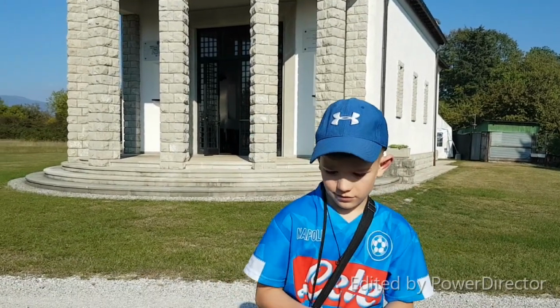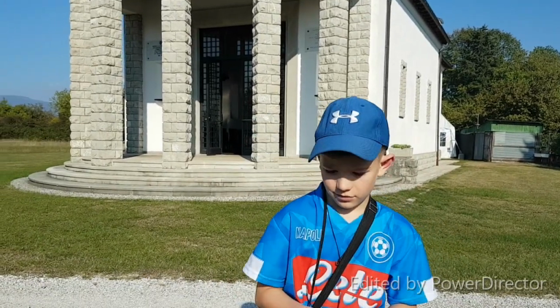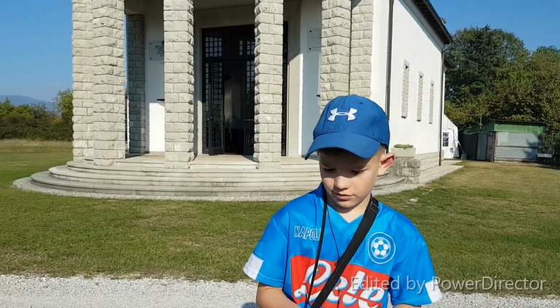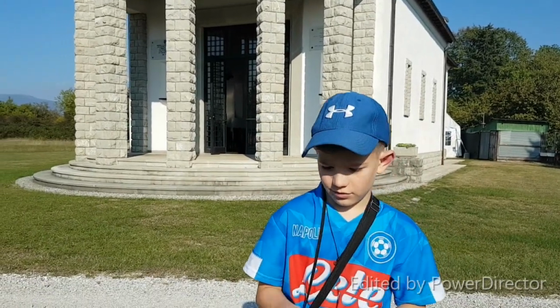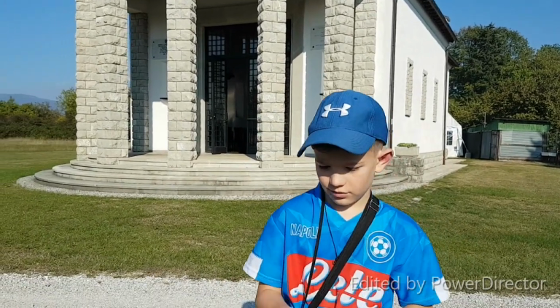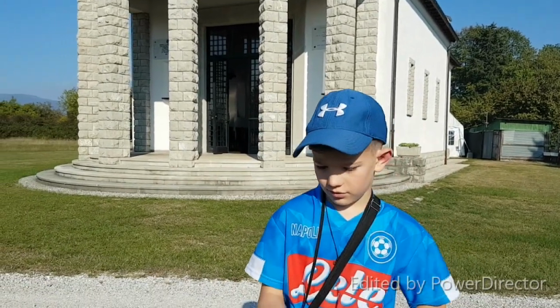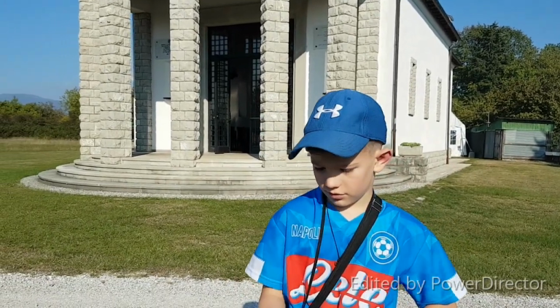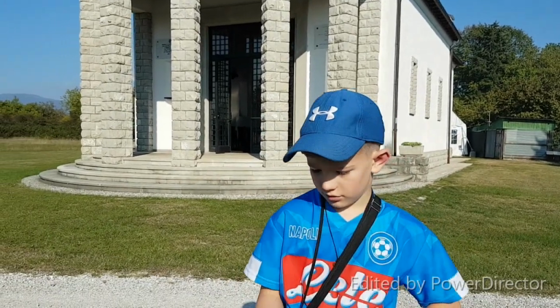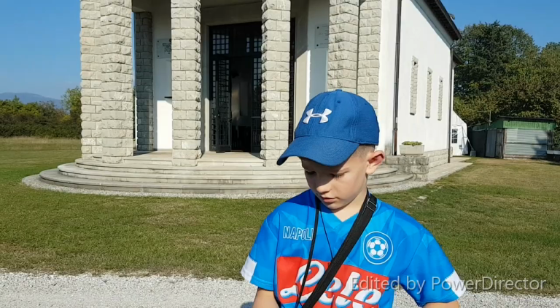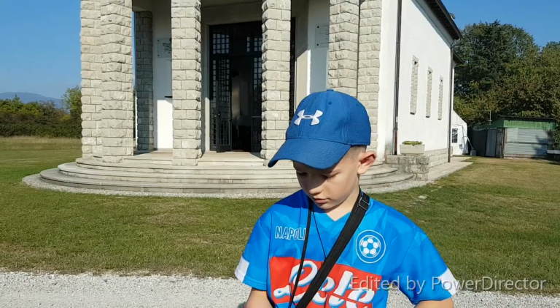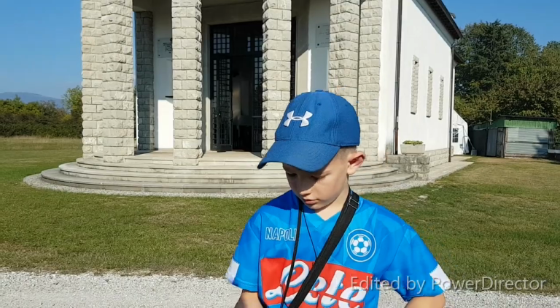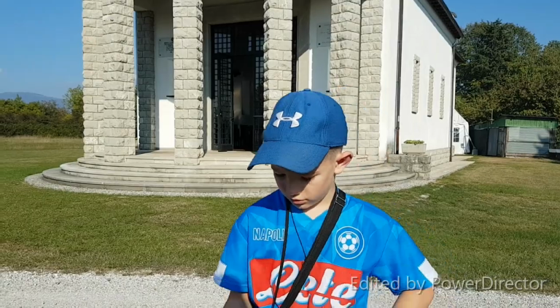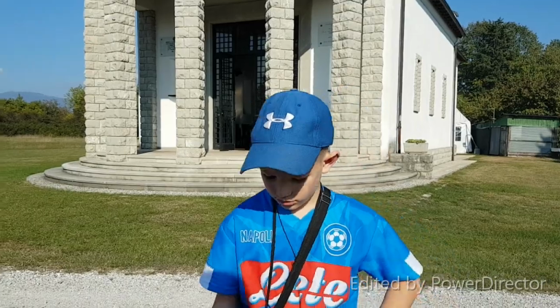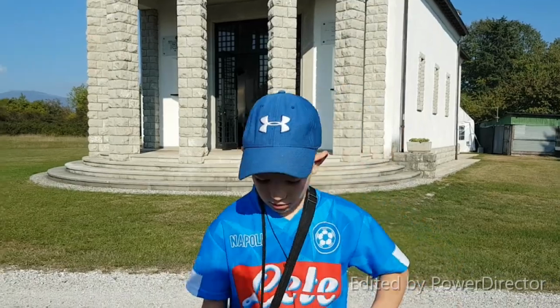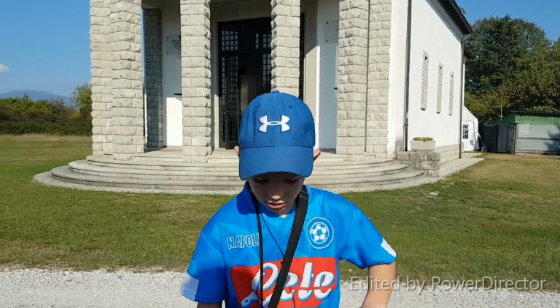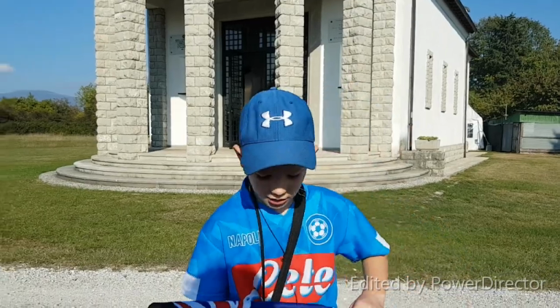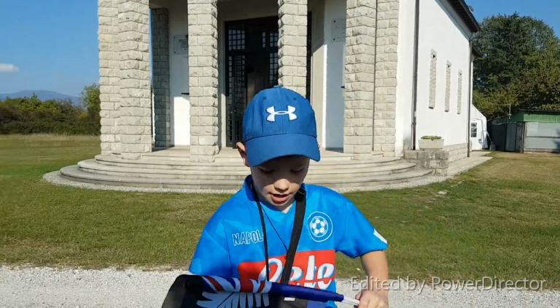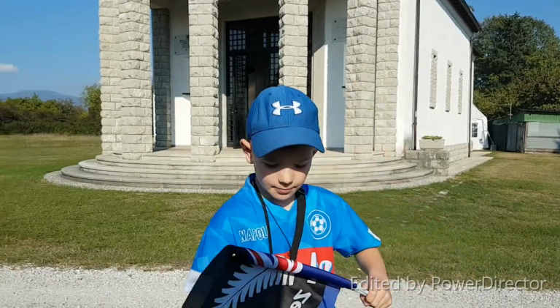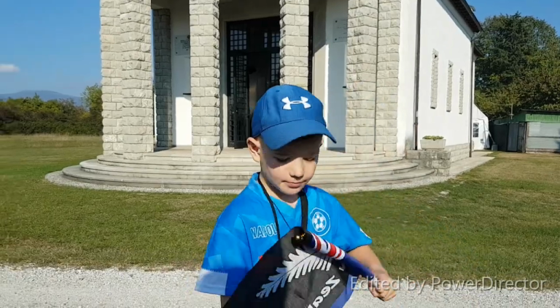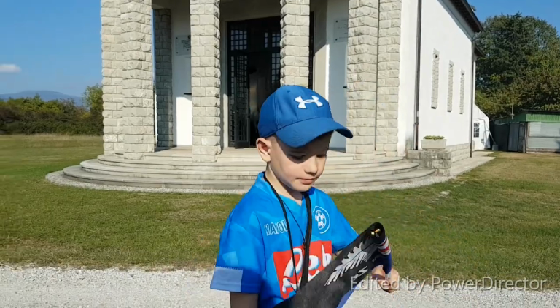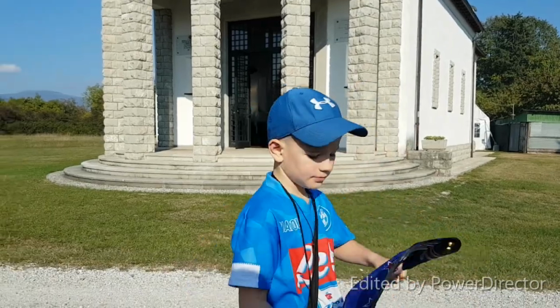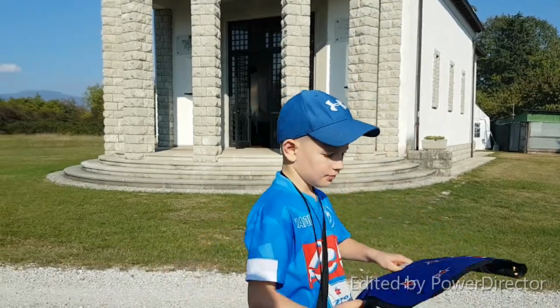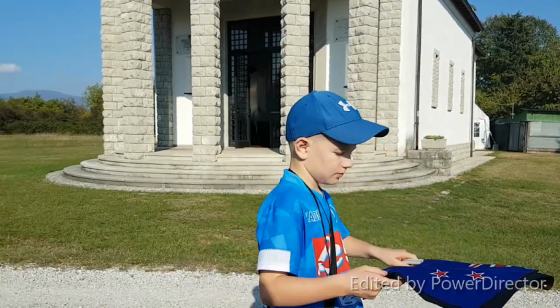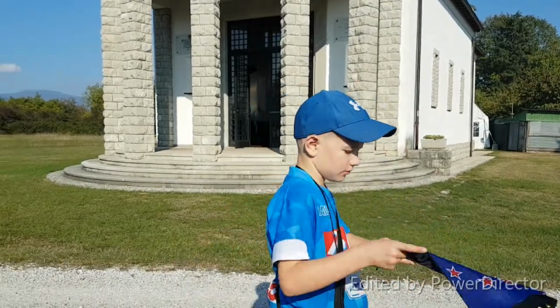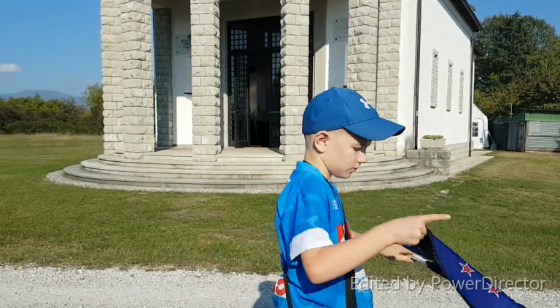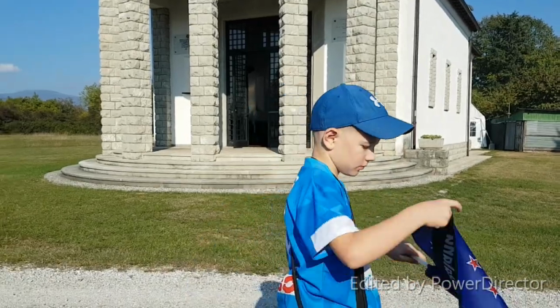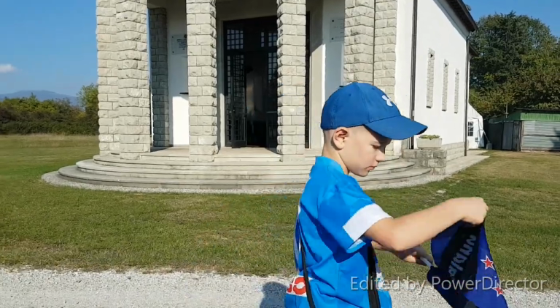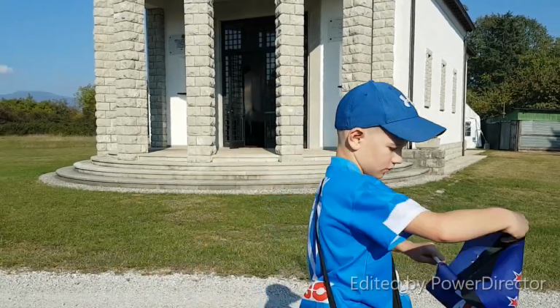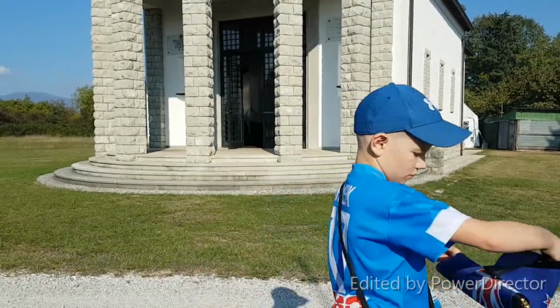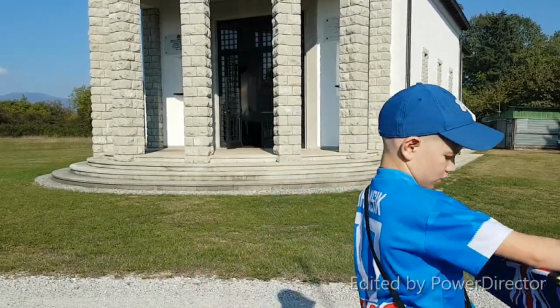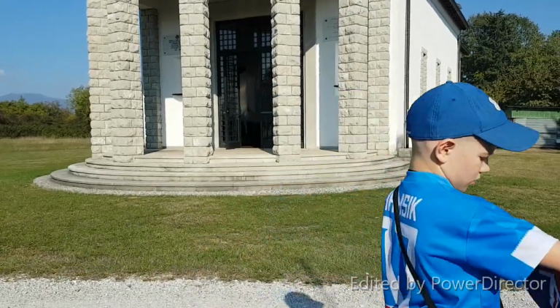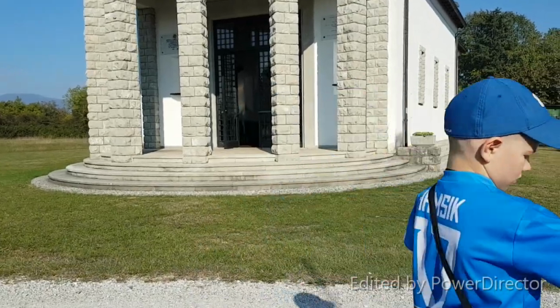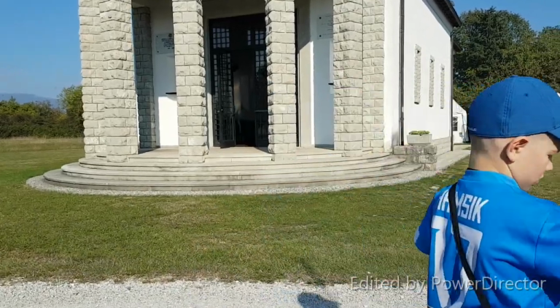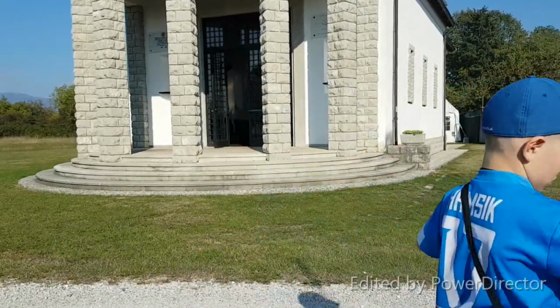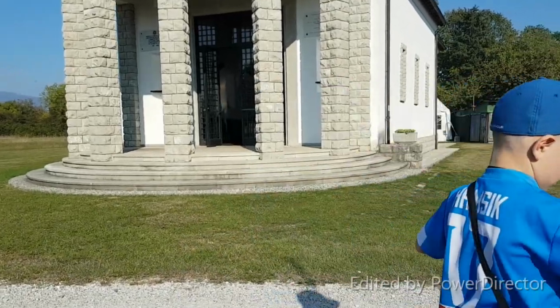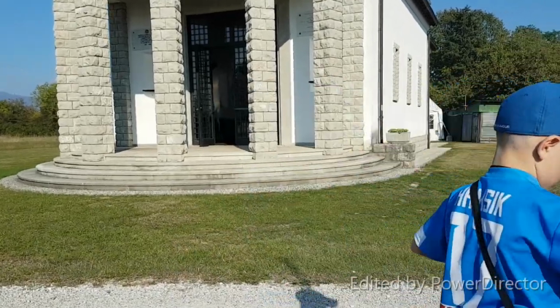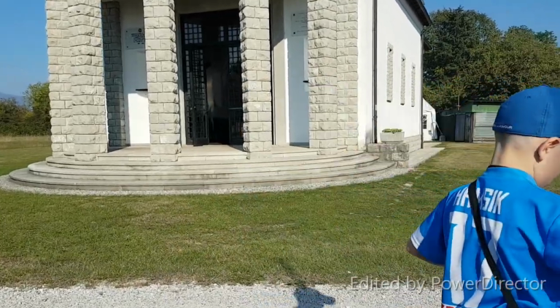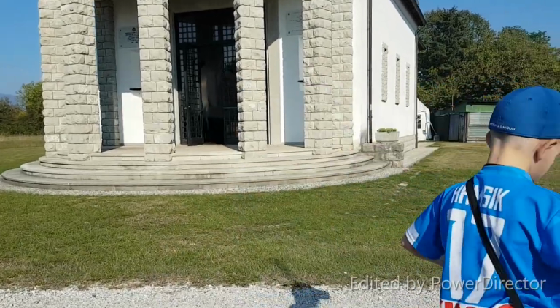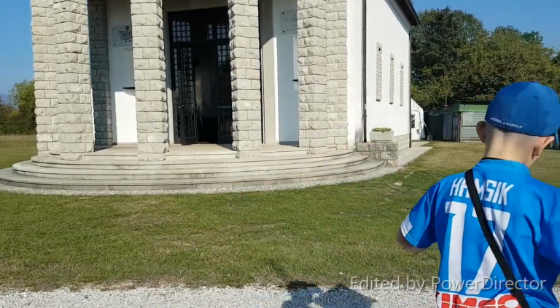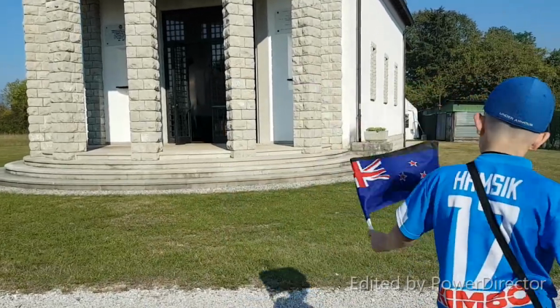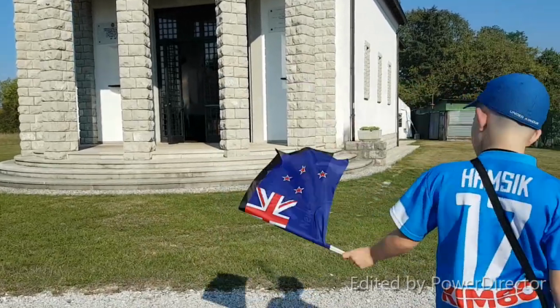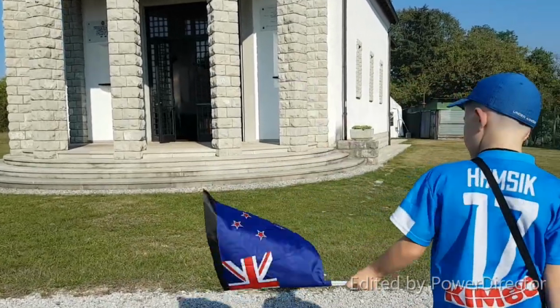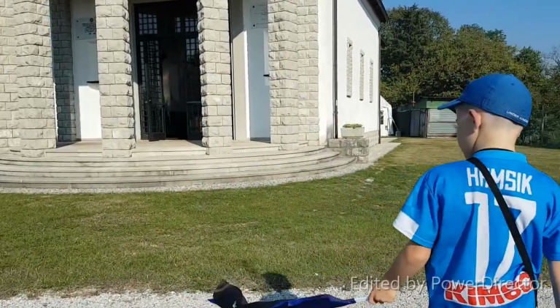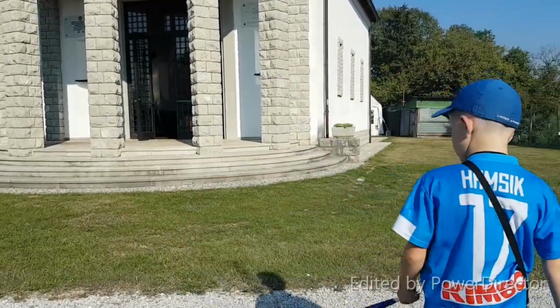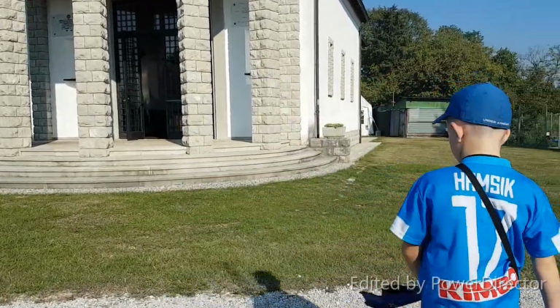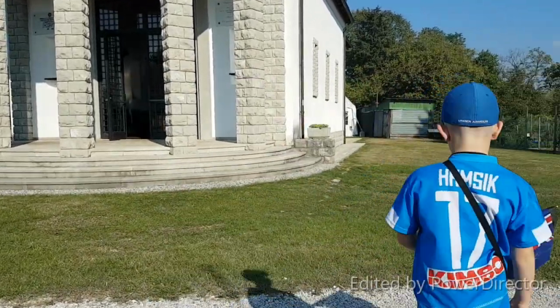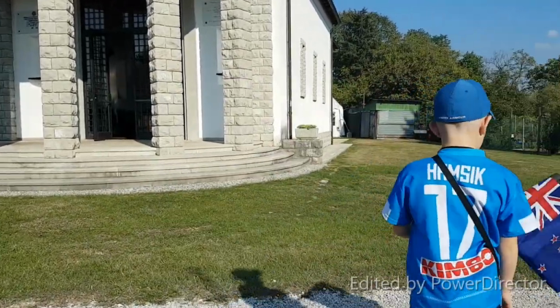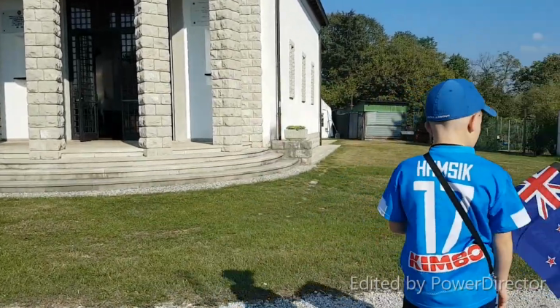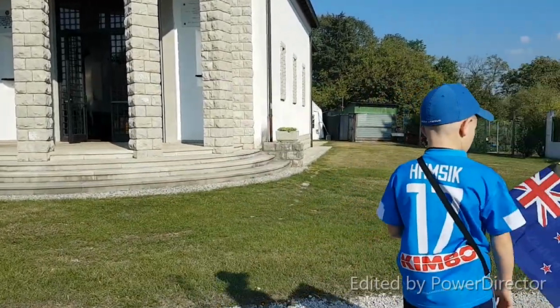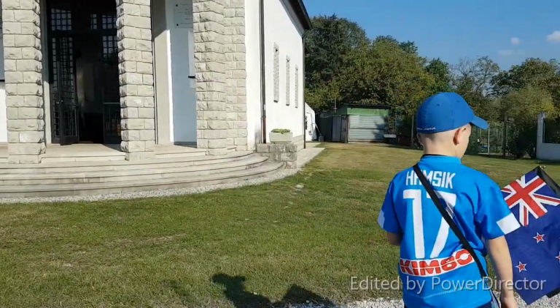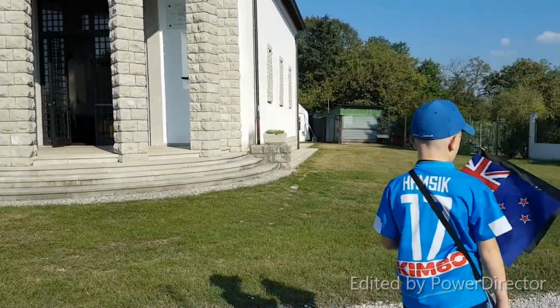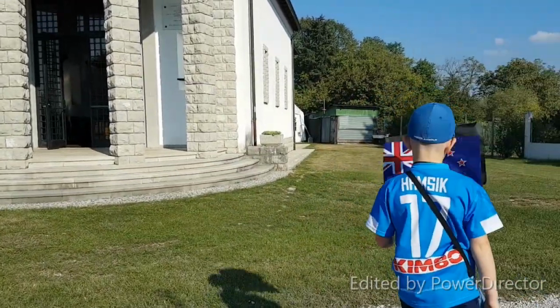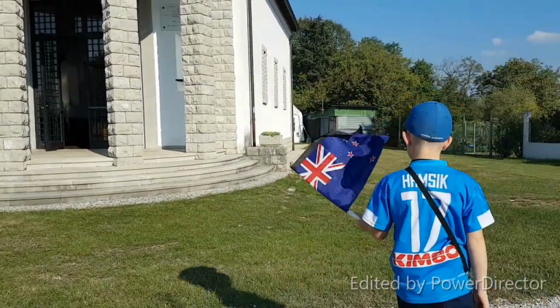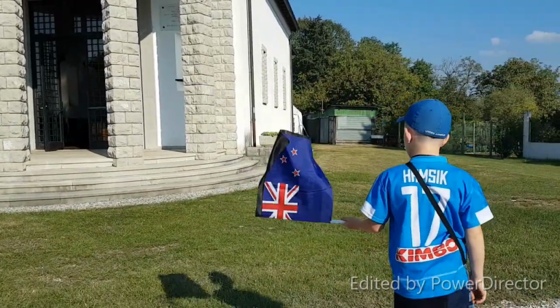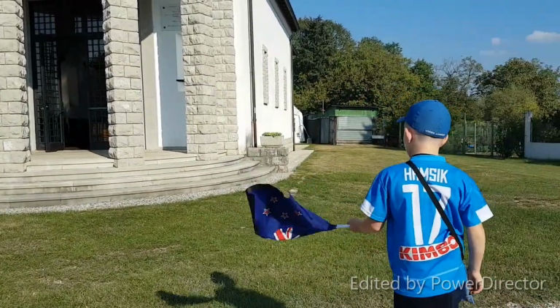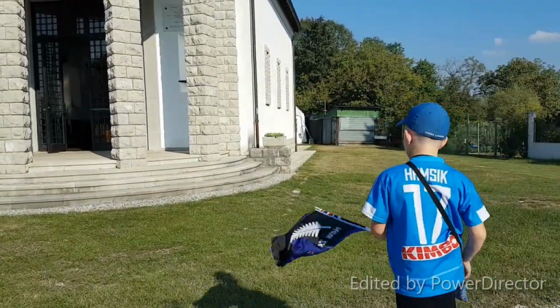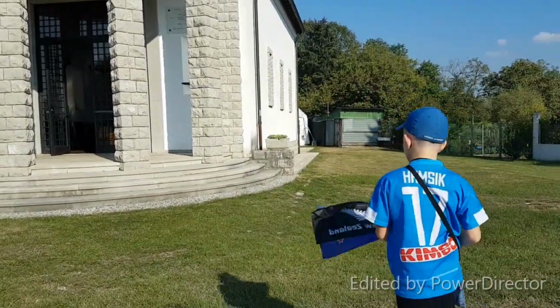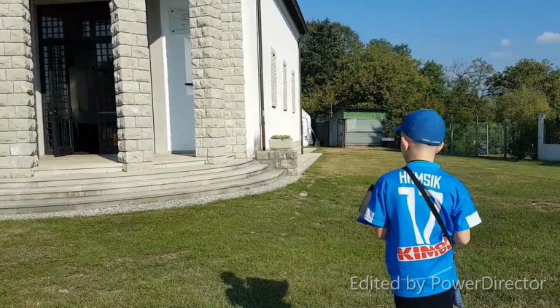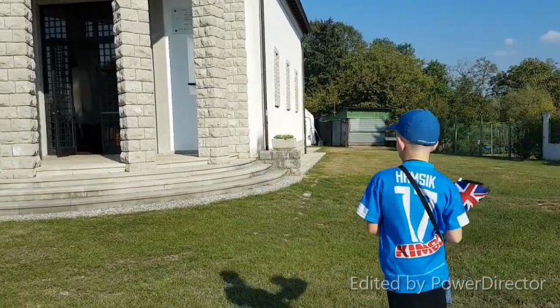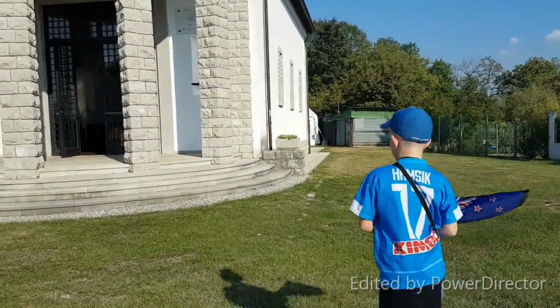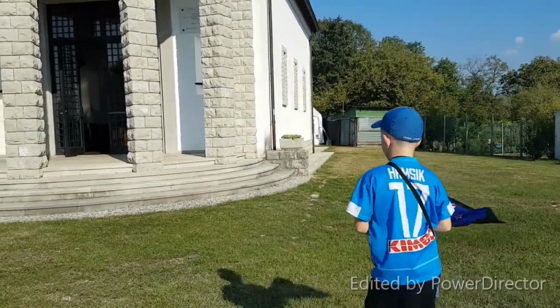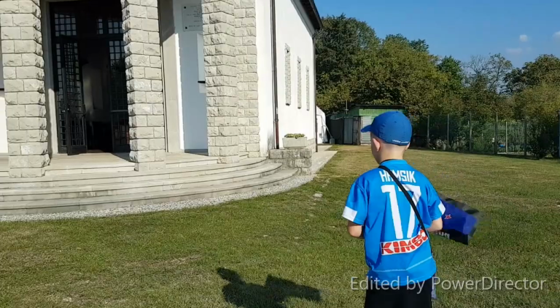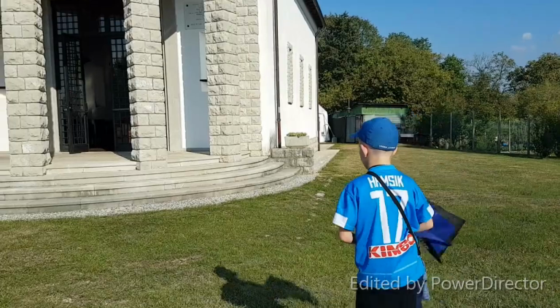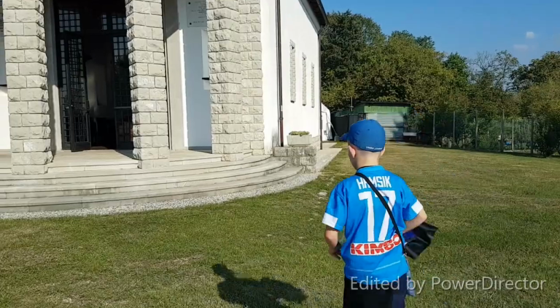Do you want to show us the chapel? Do you want to come and show us the chapel of the war camp?